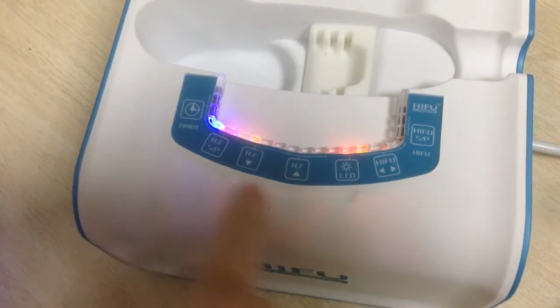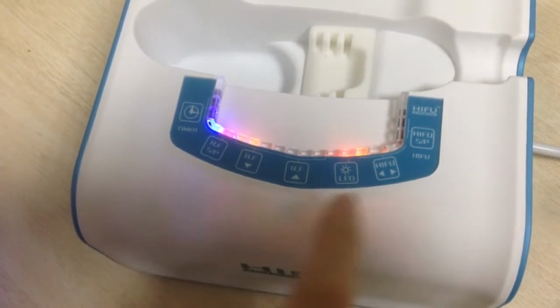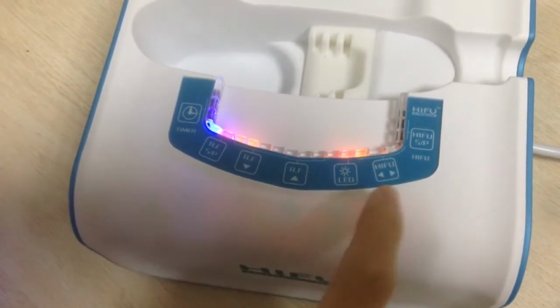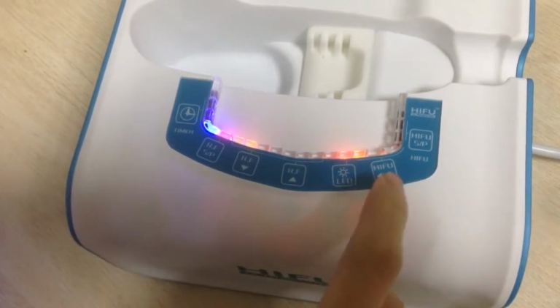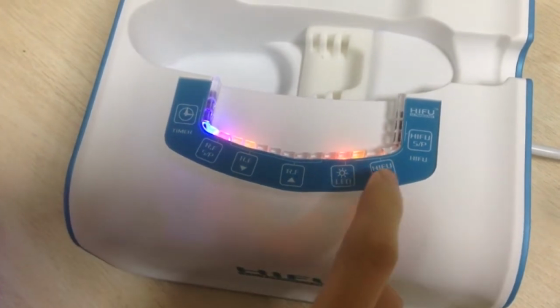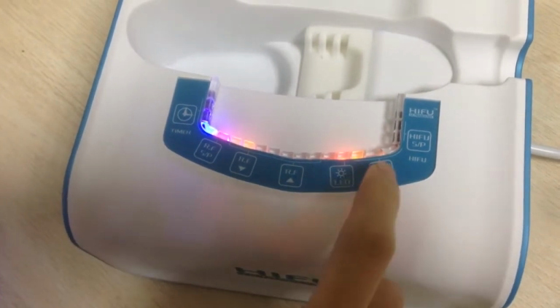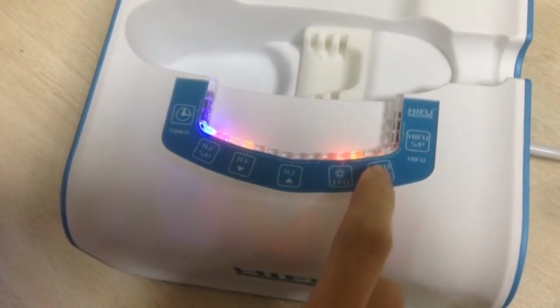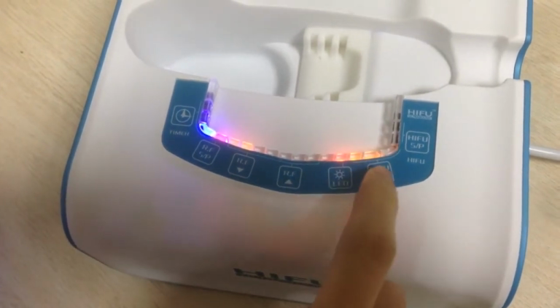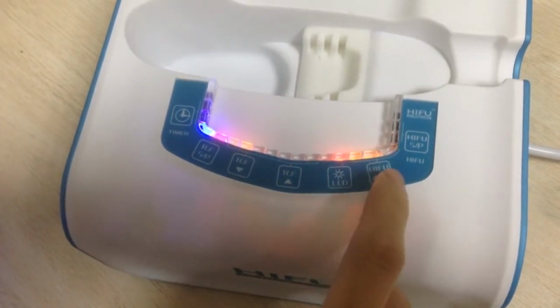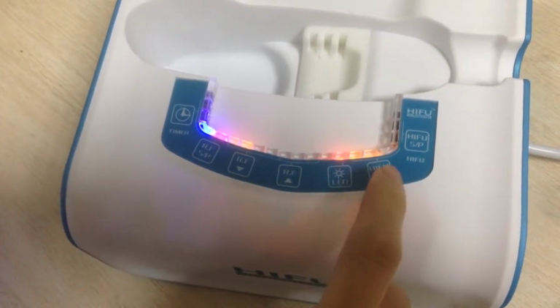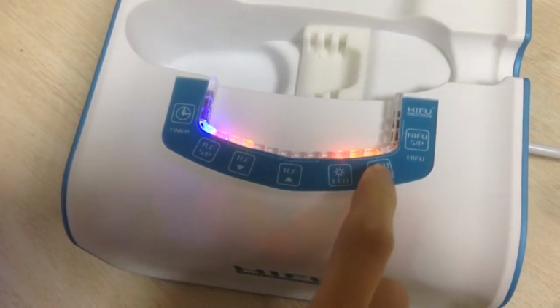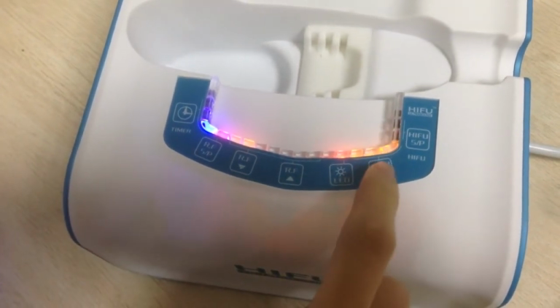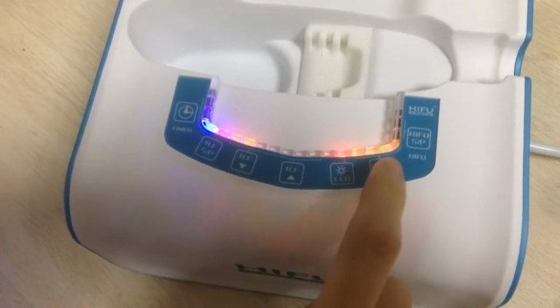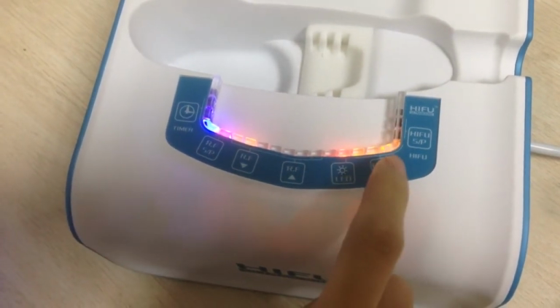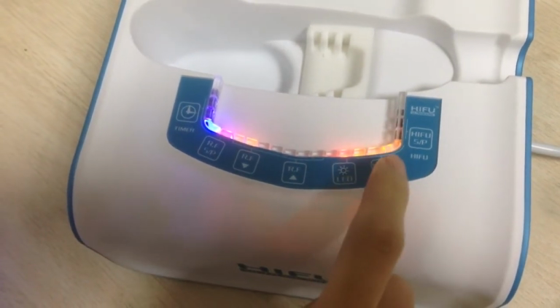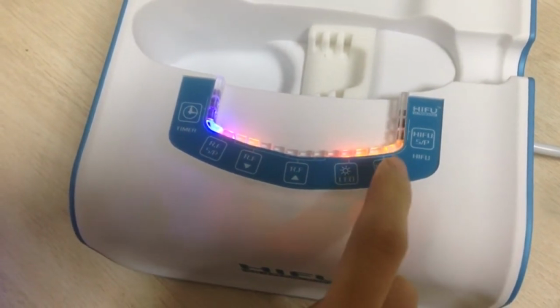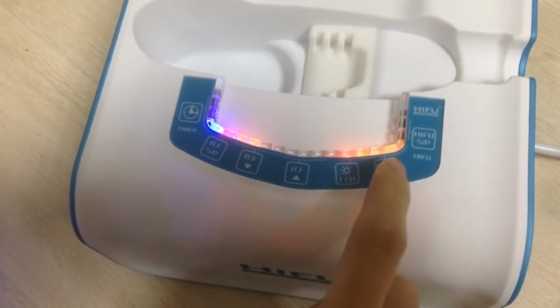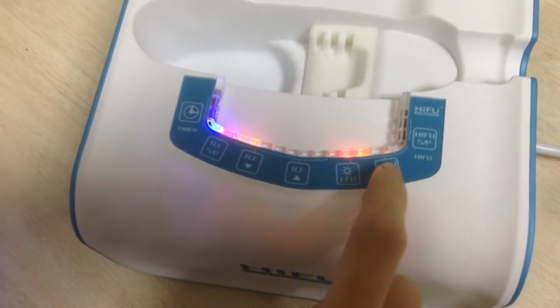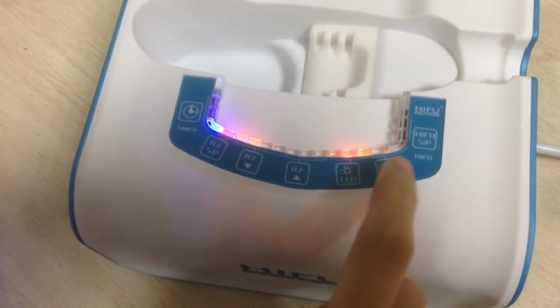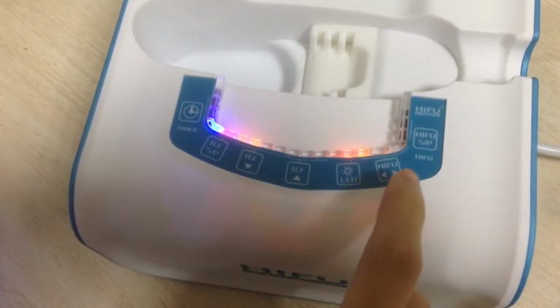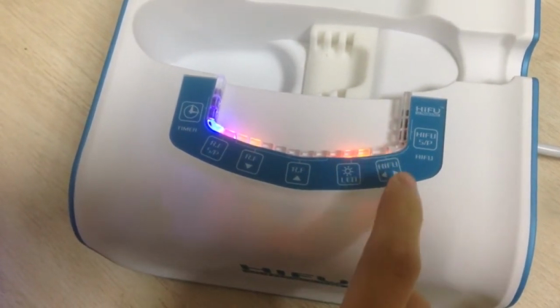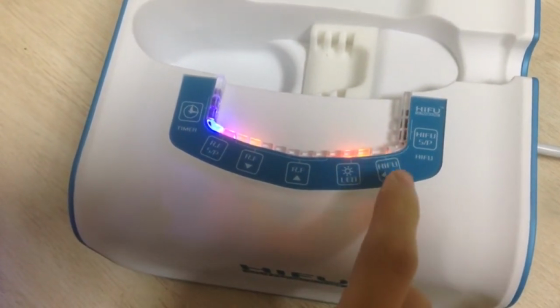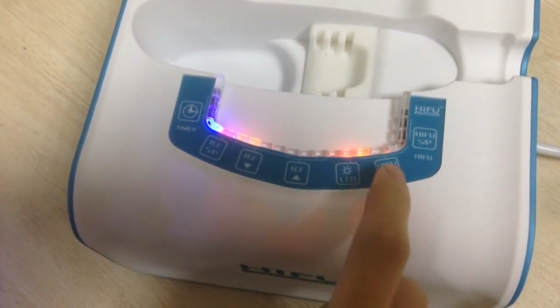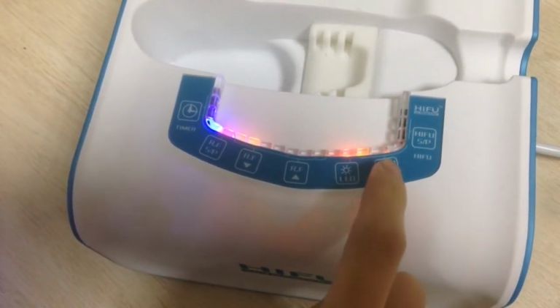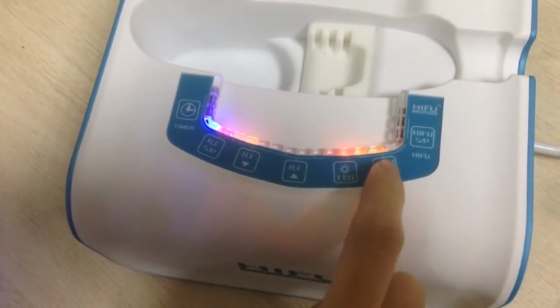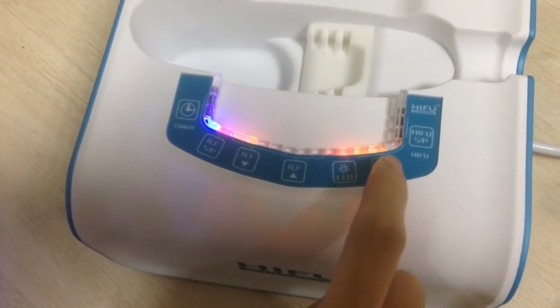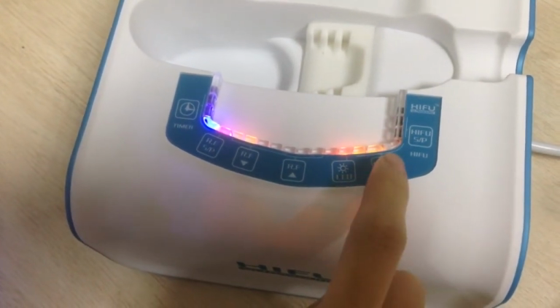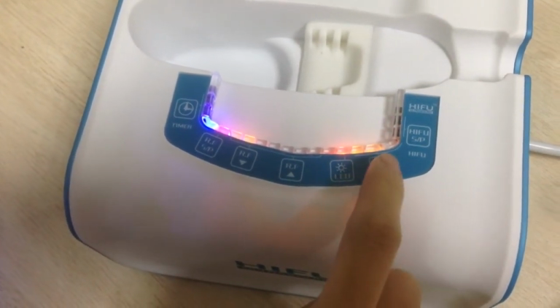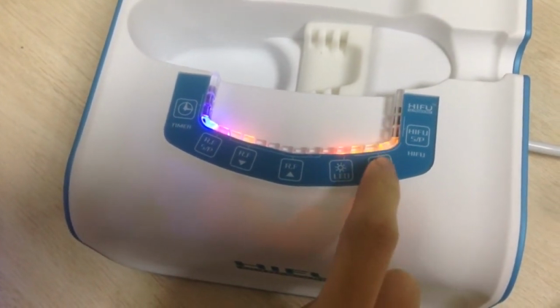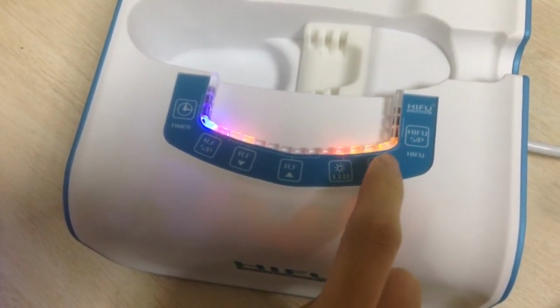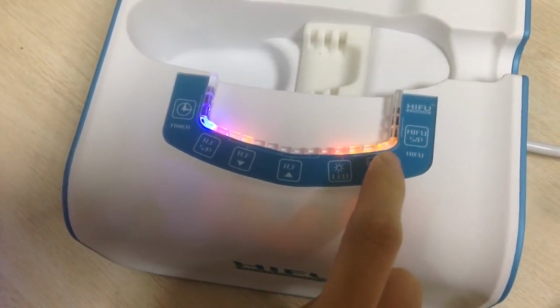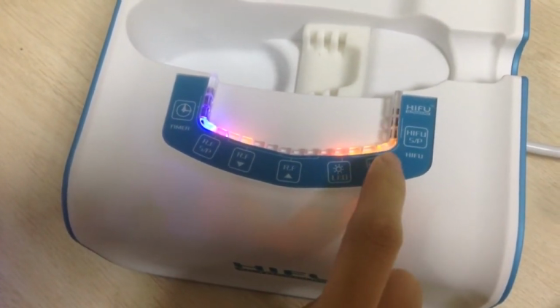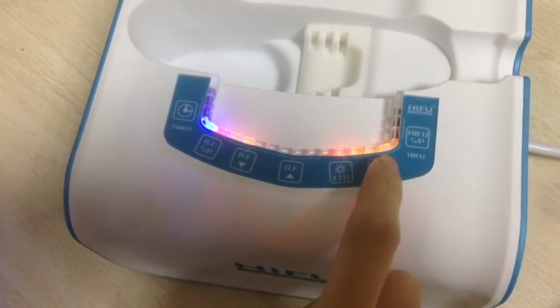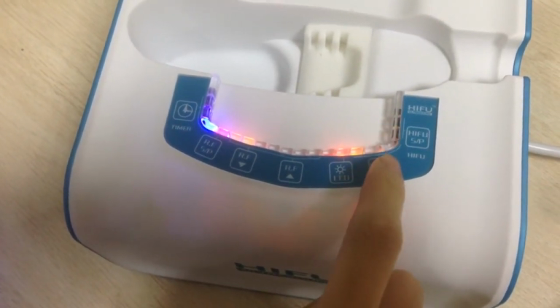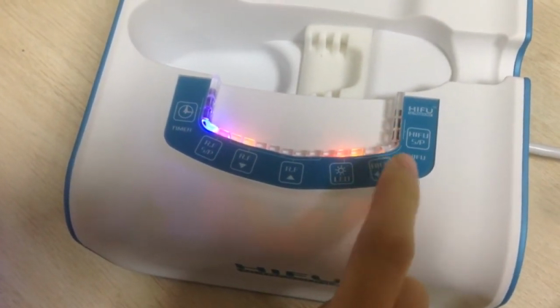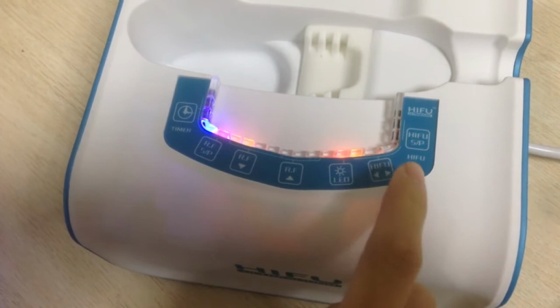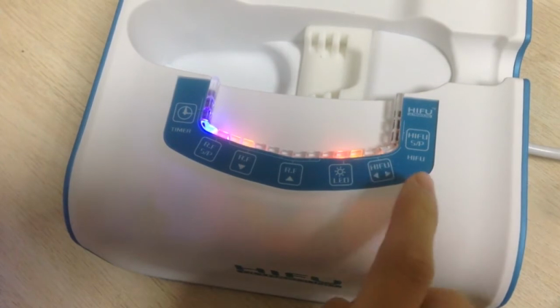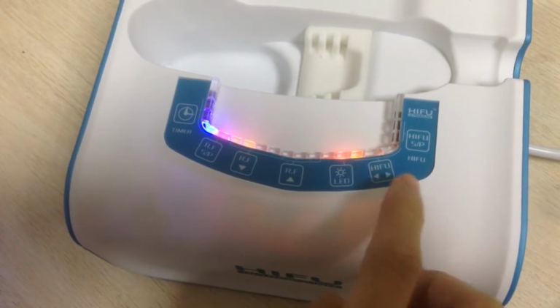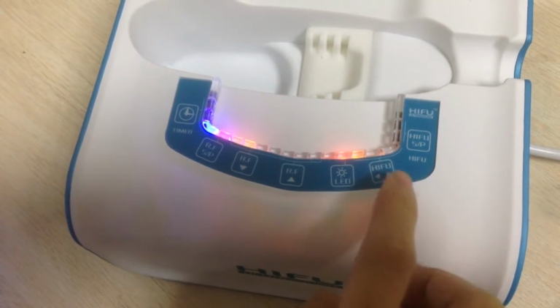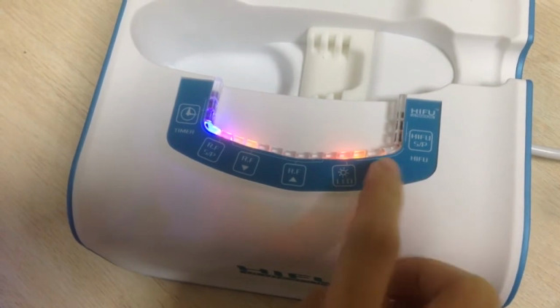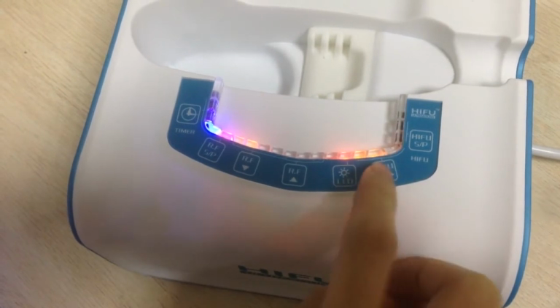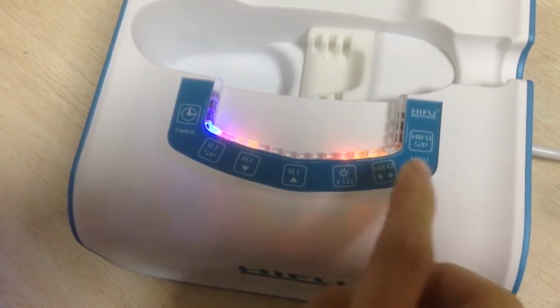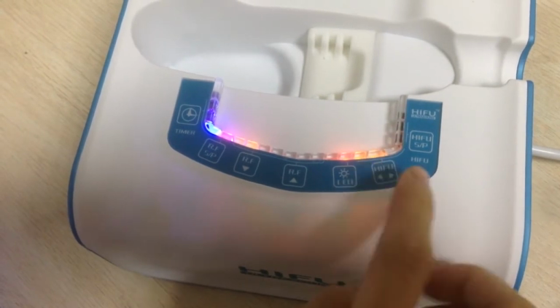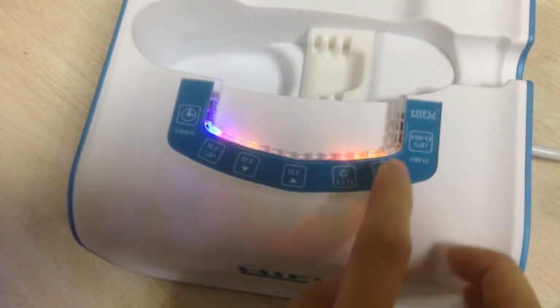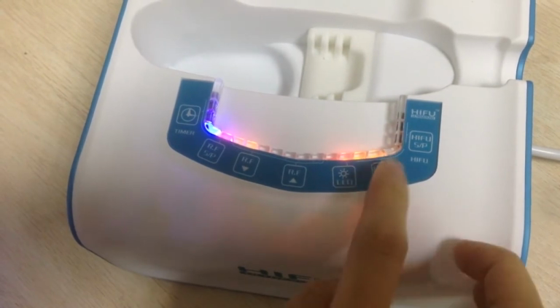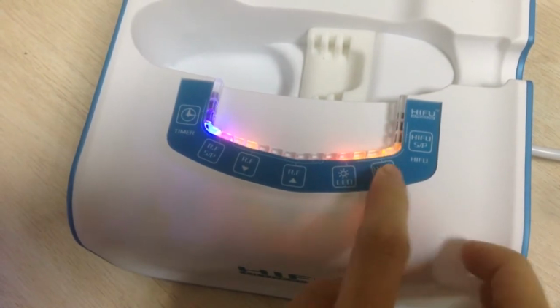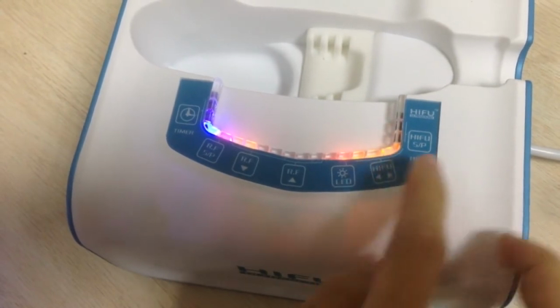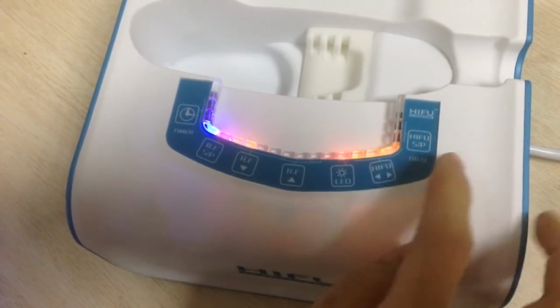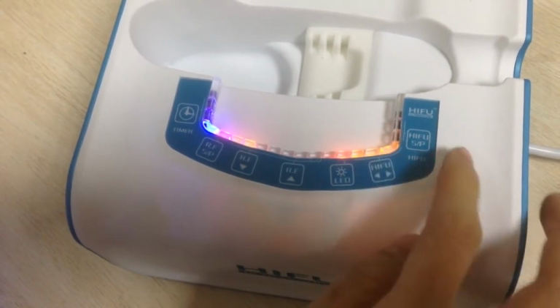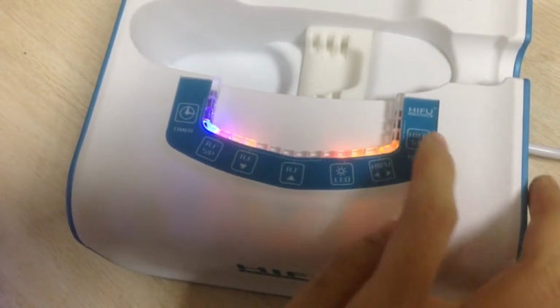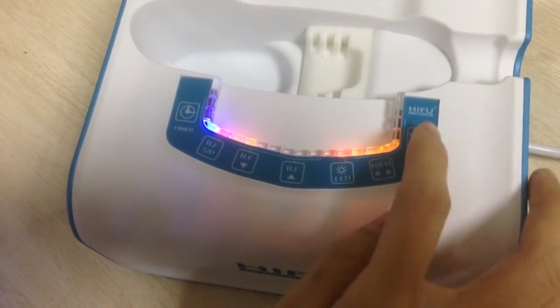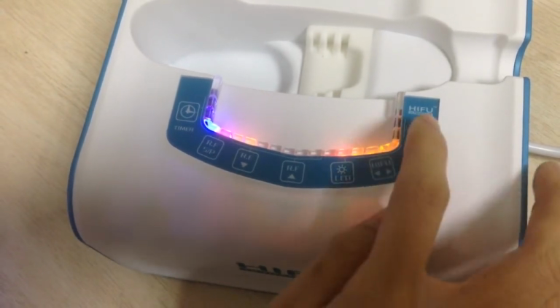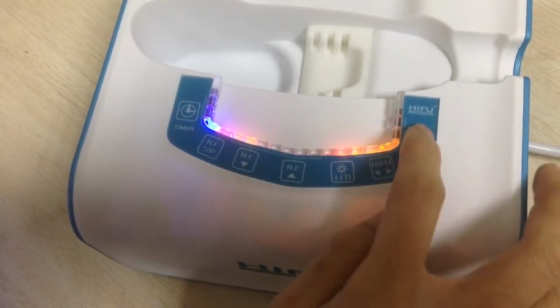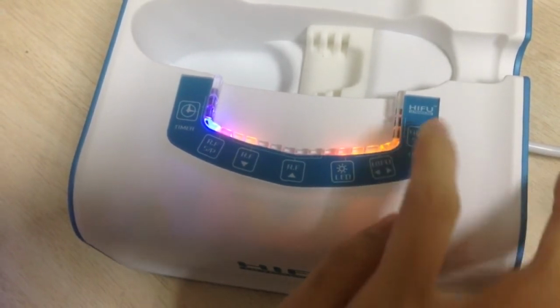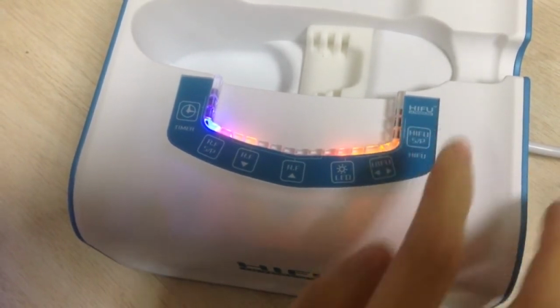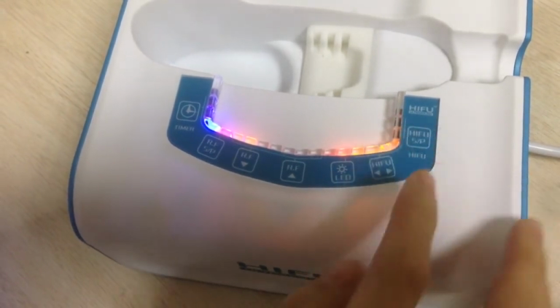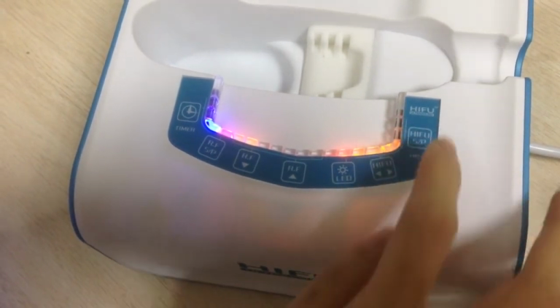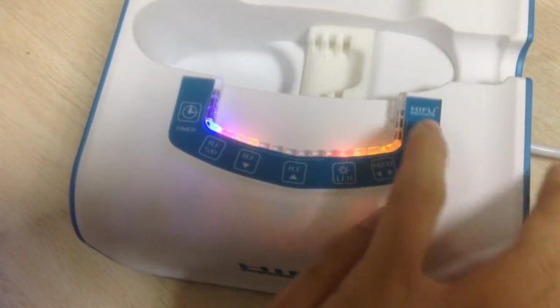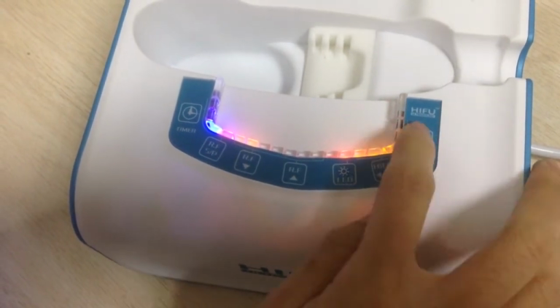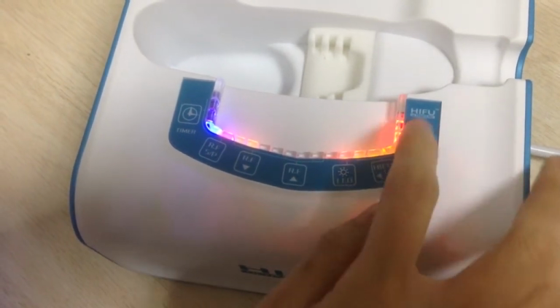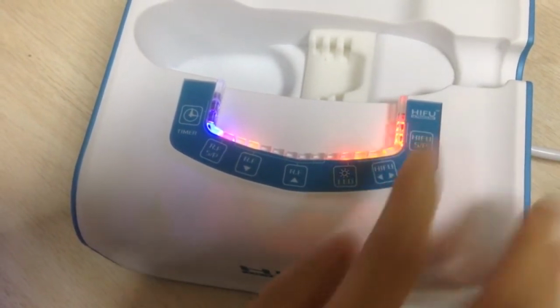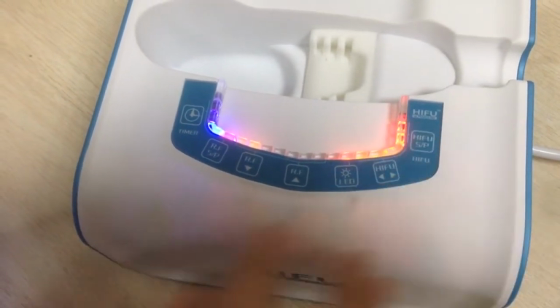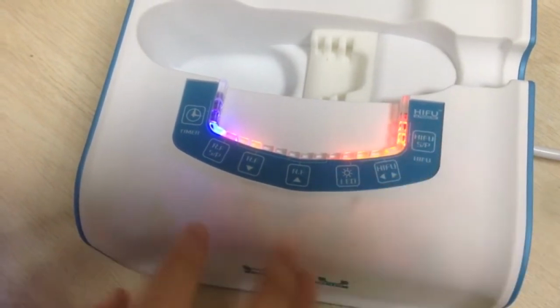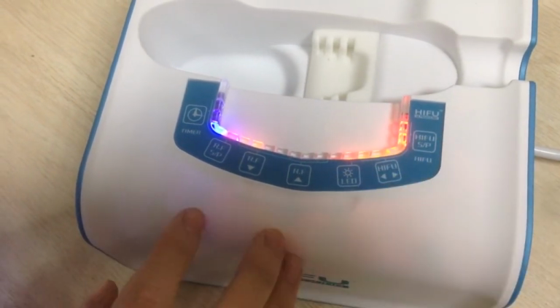And here is the high foot intensity adjust and the high foot start buttons.